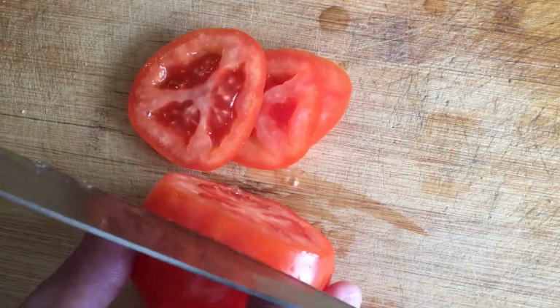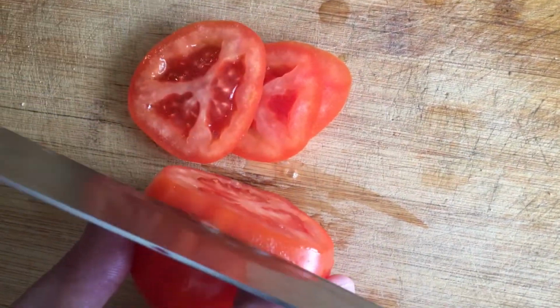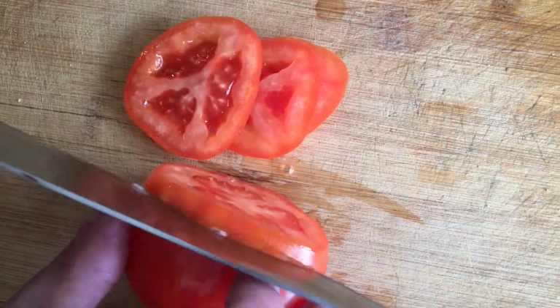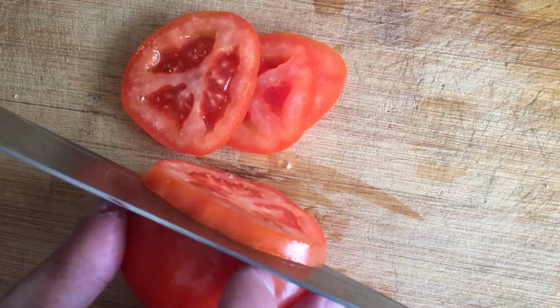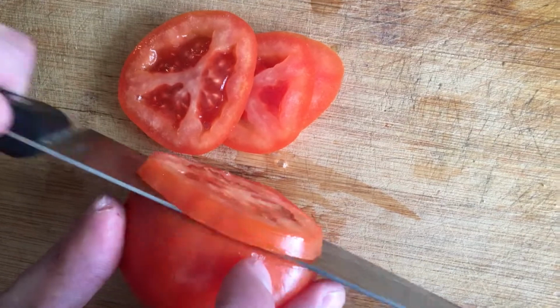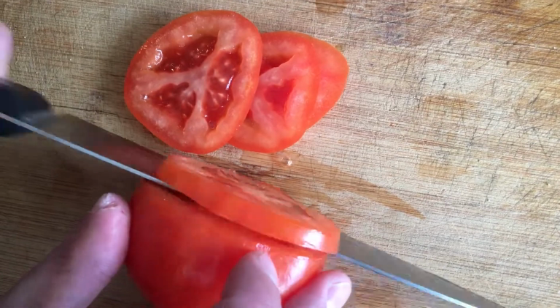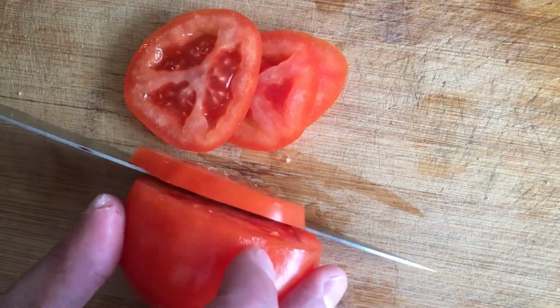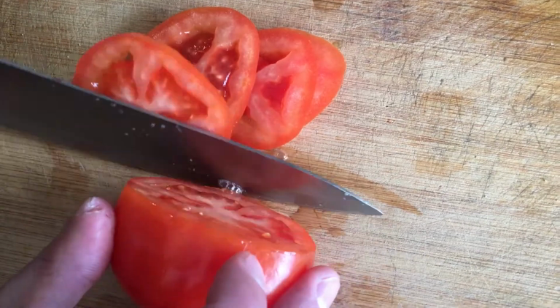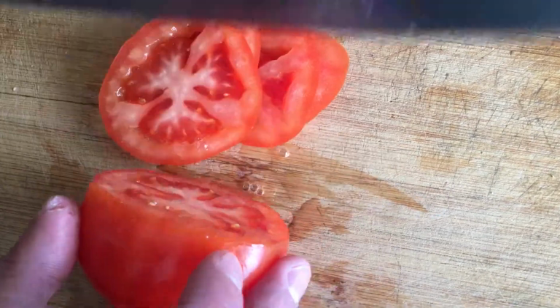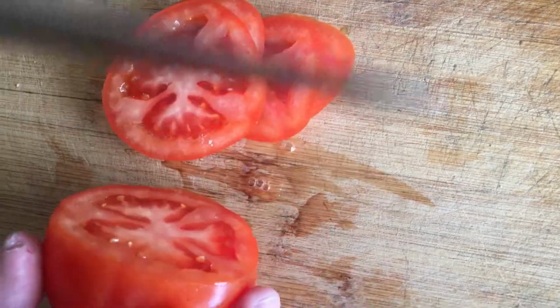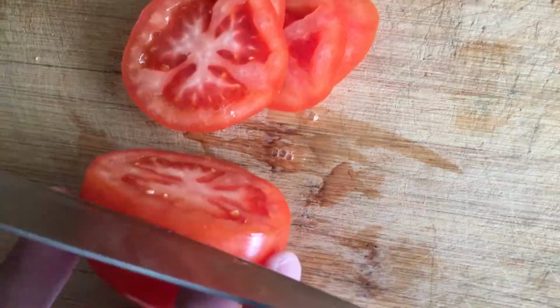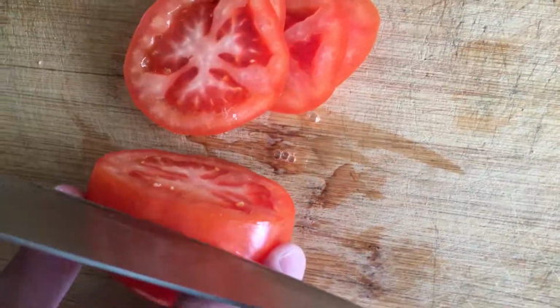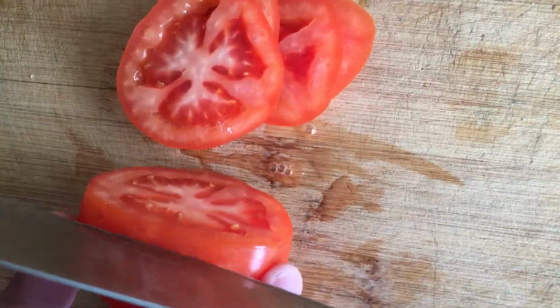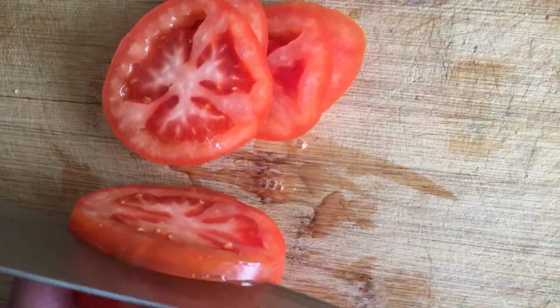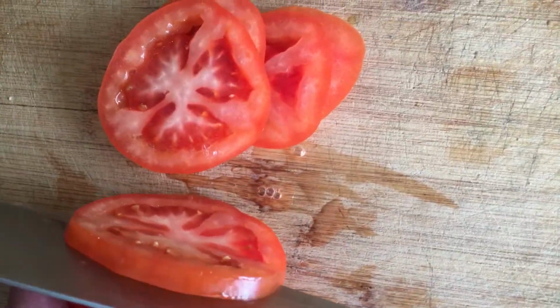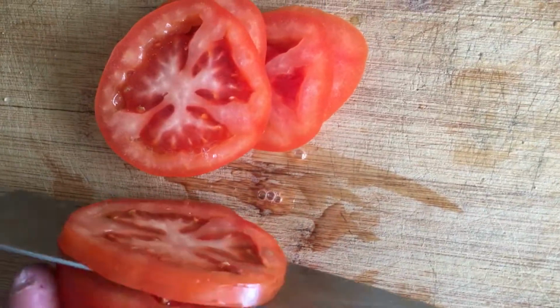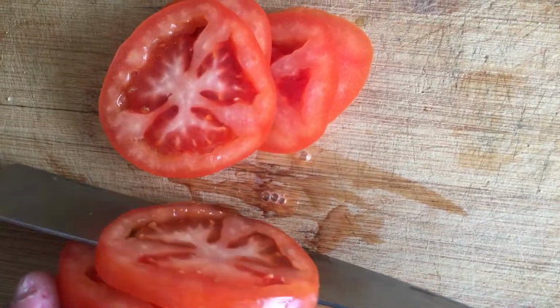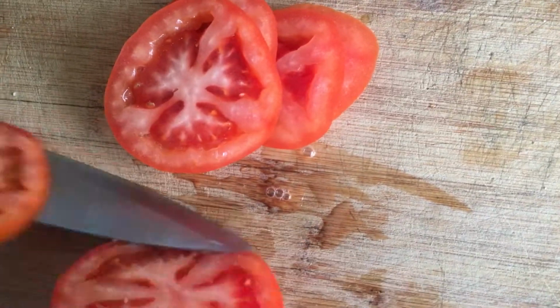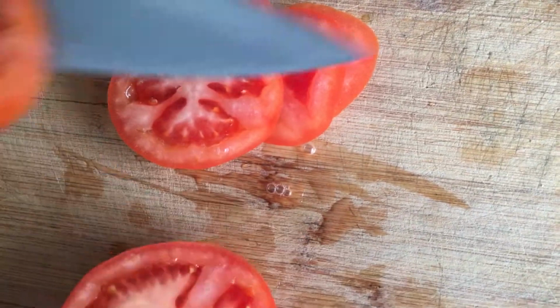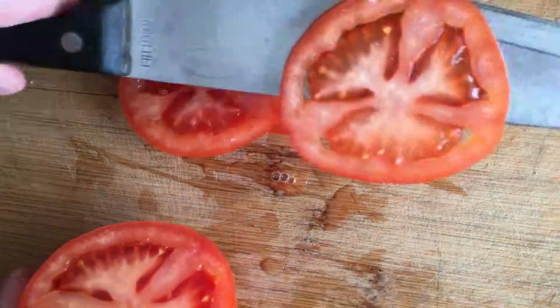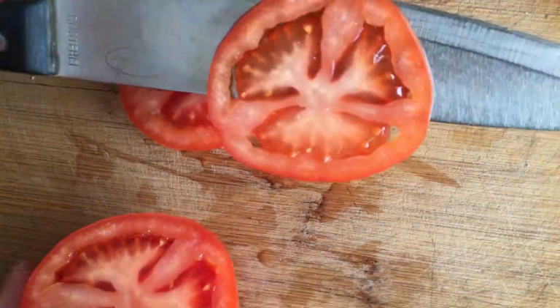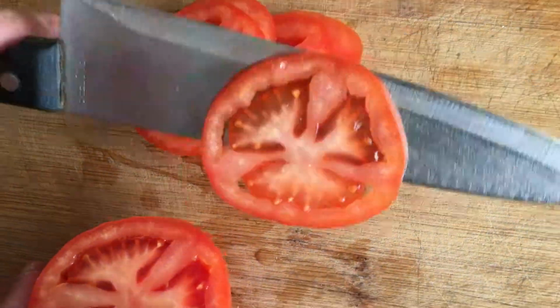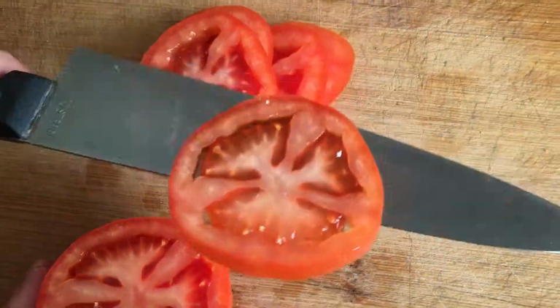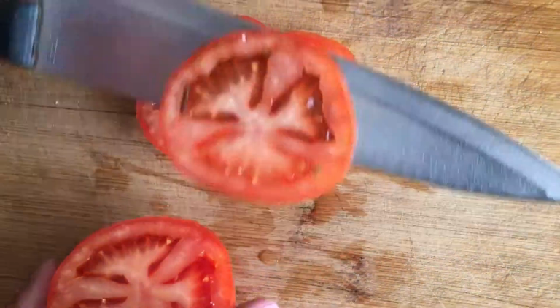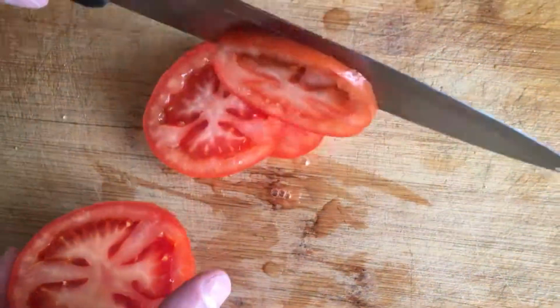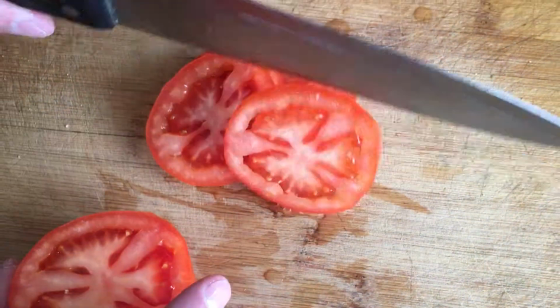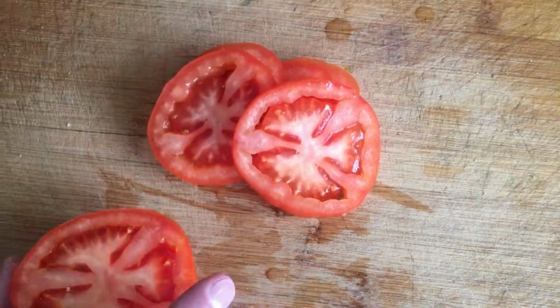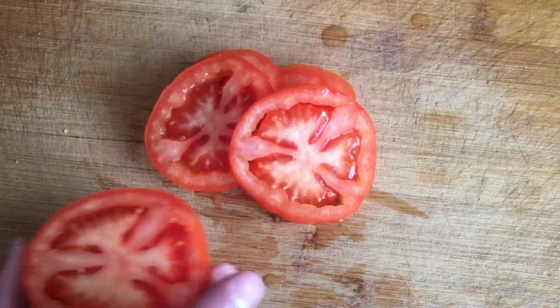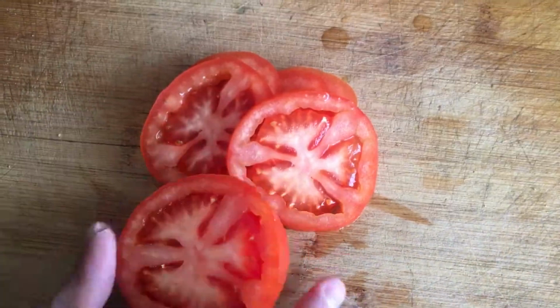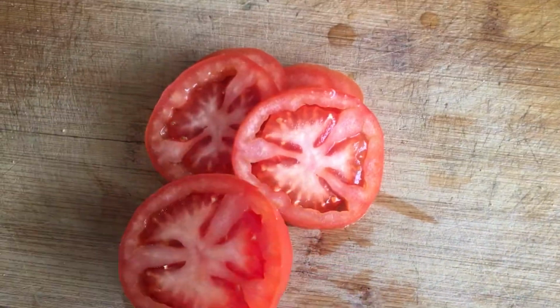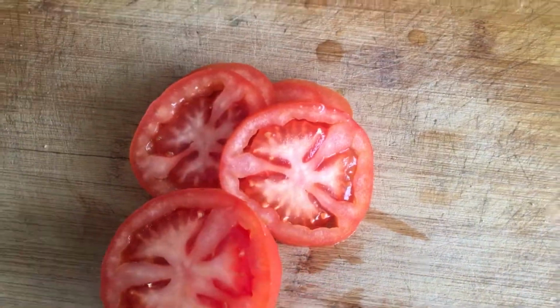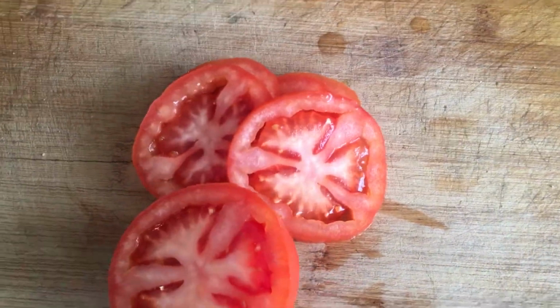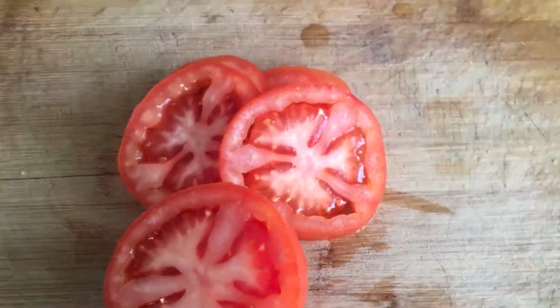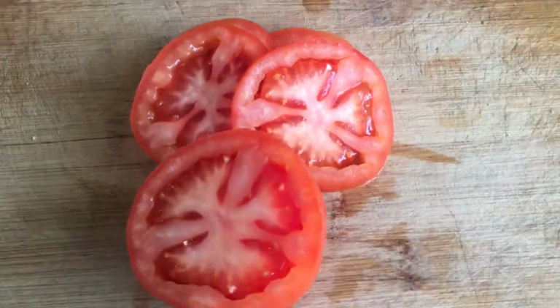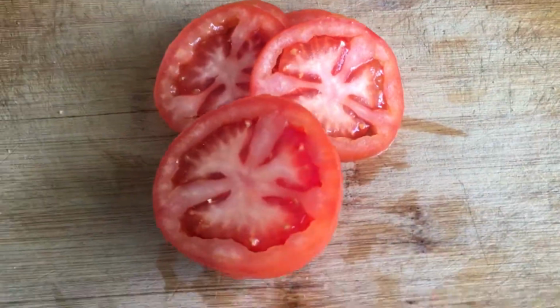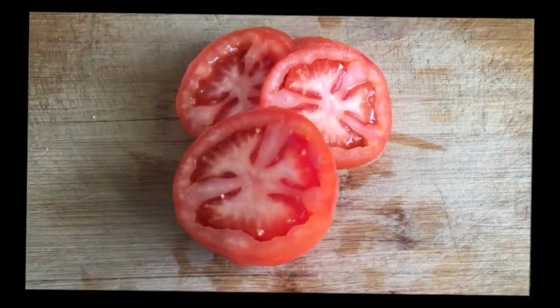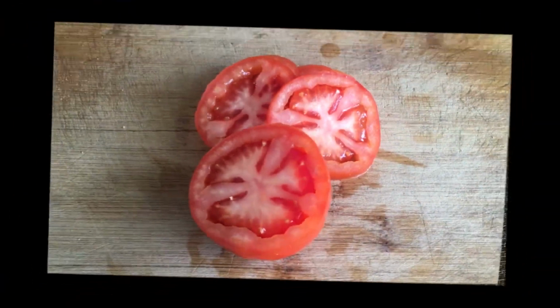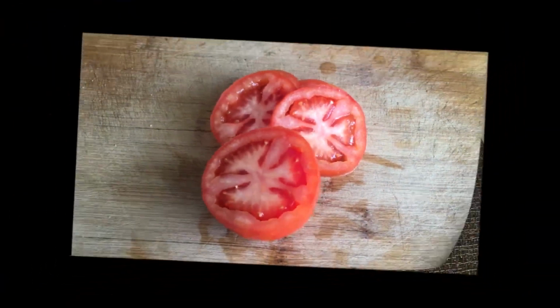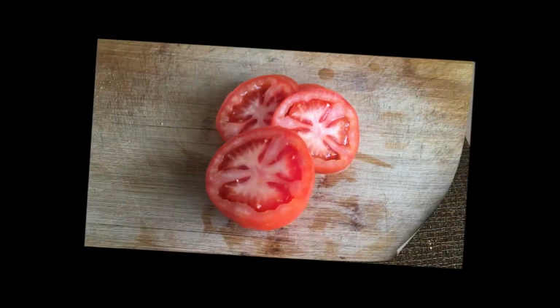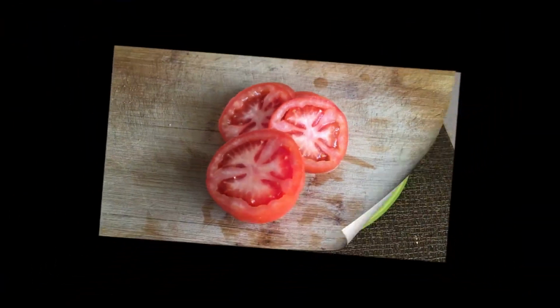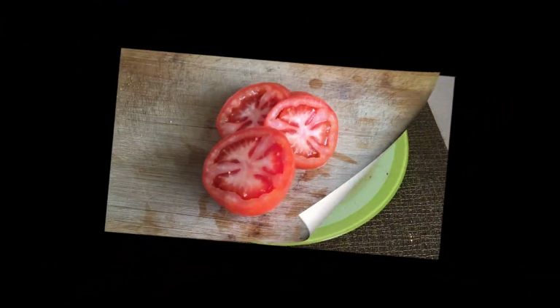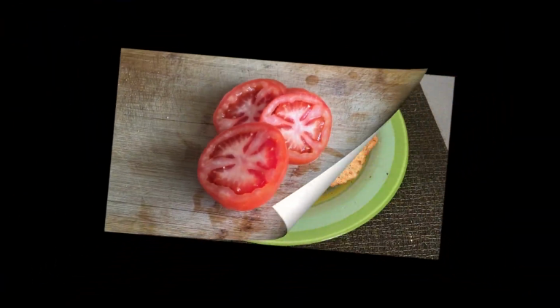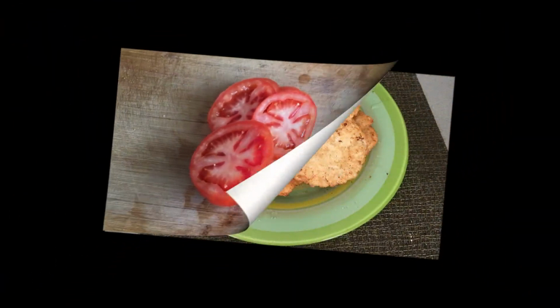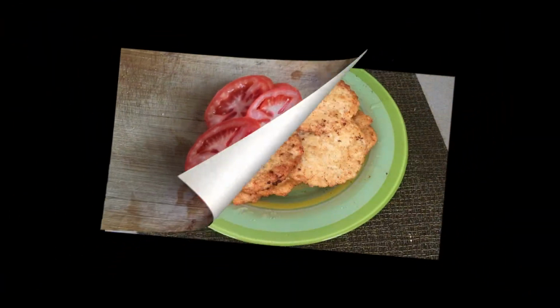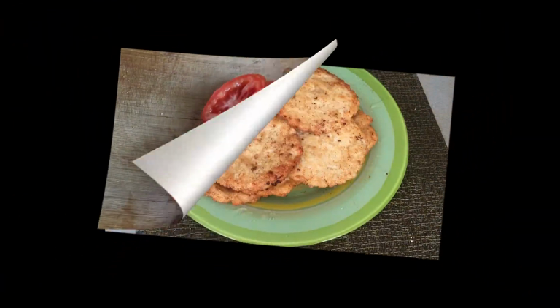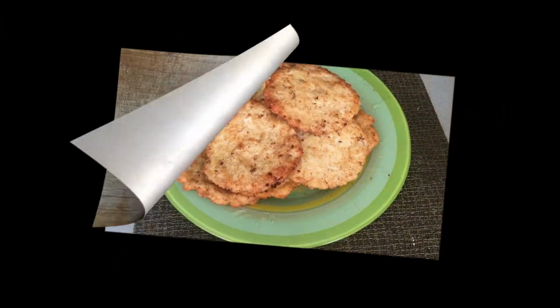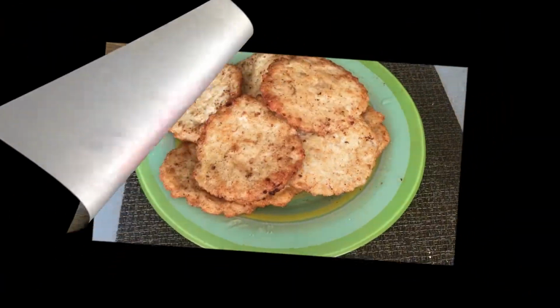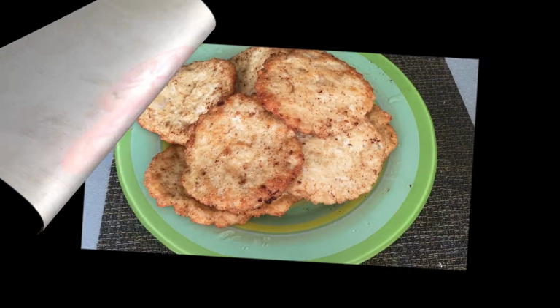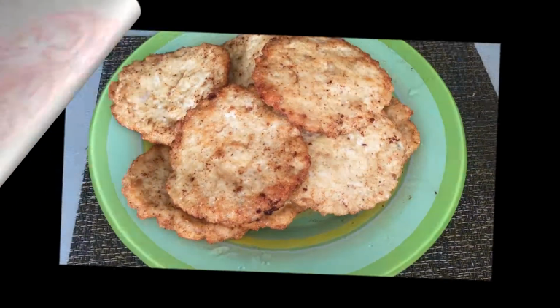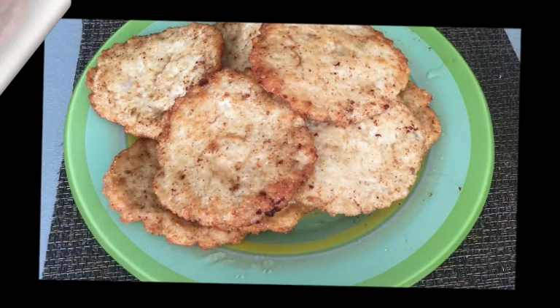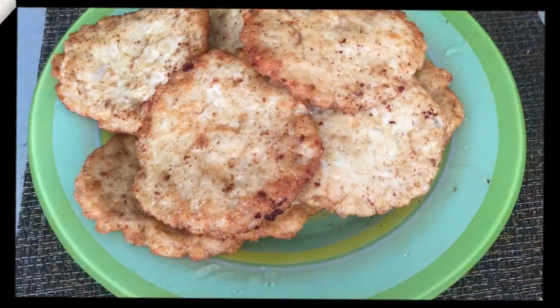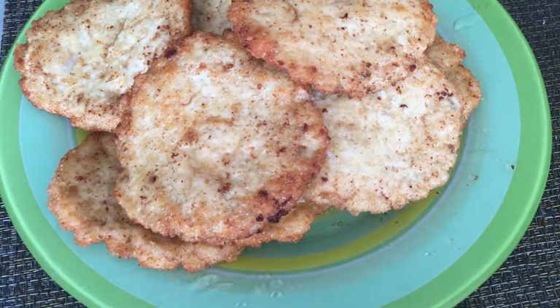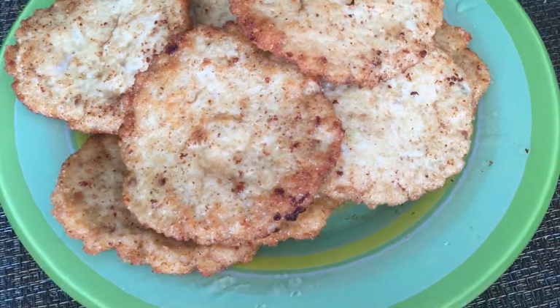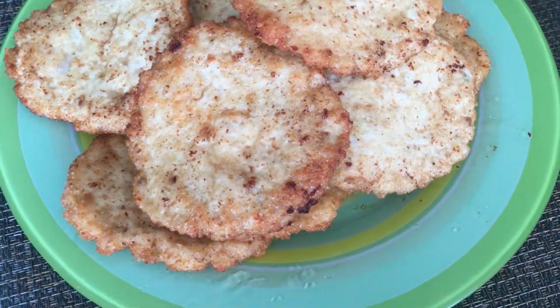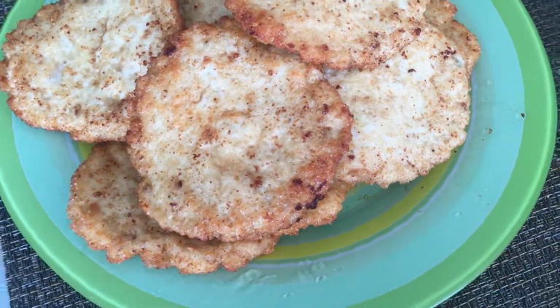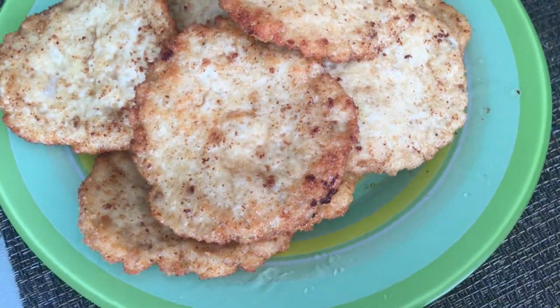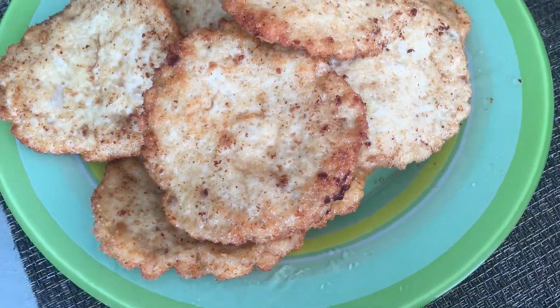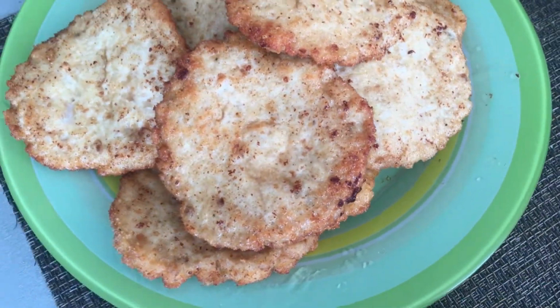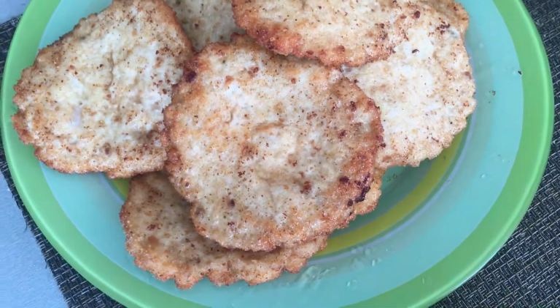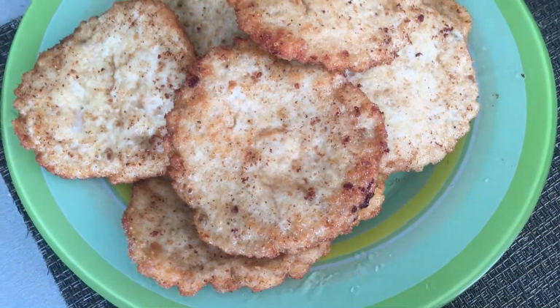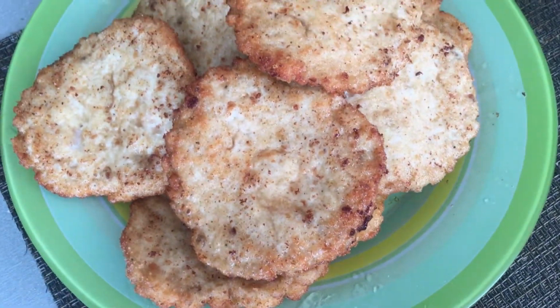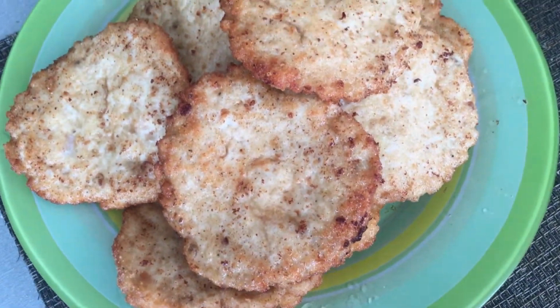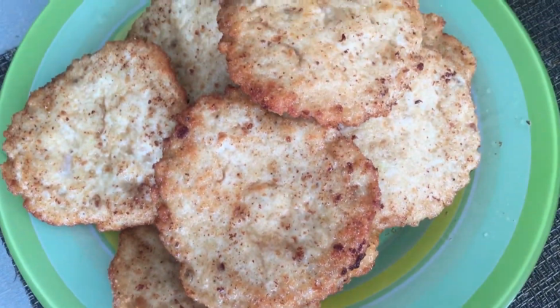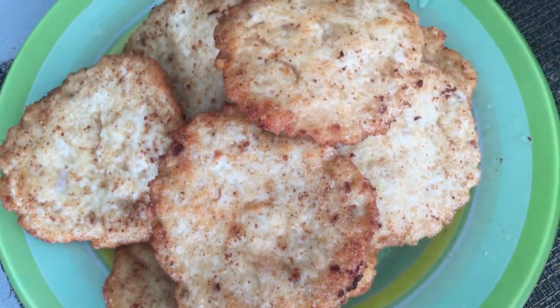Step-by-step recipe for classic beef burger. To make burgers juicy, the fat content in minced meat should reach 15-20%.